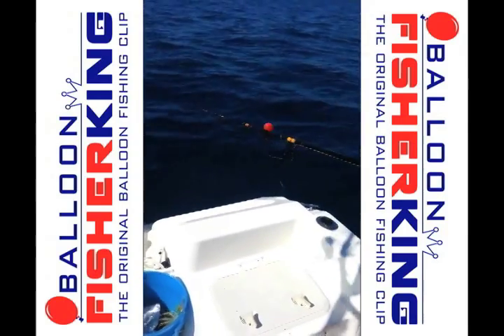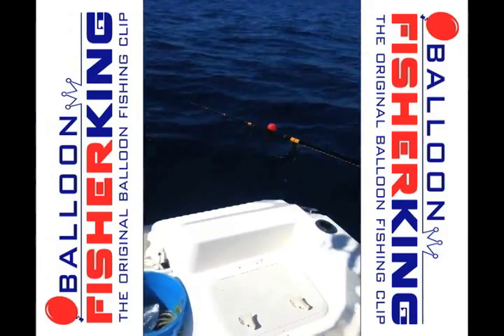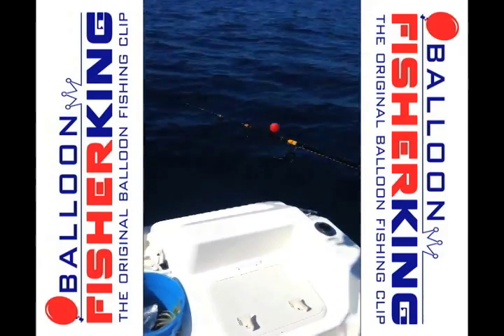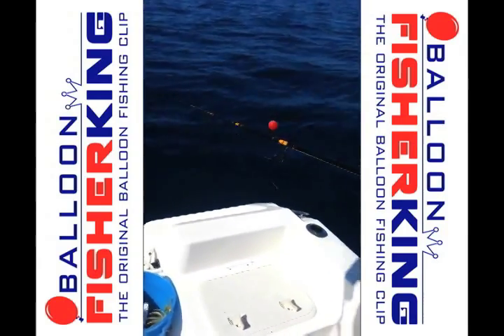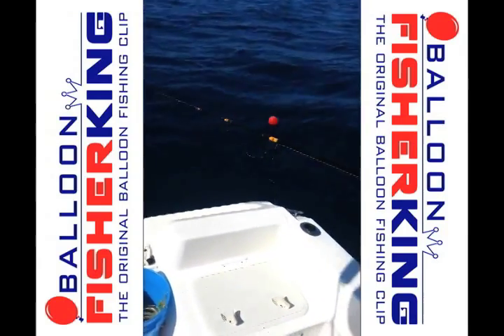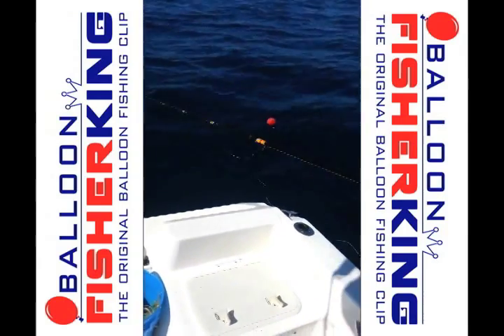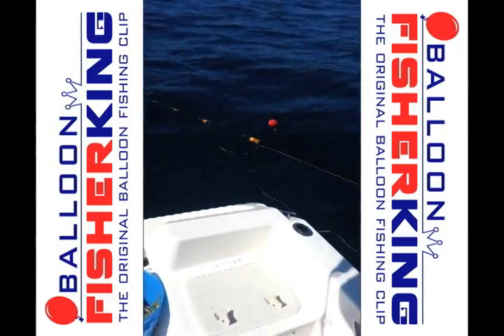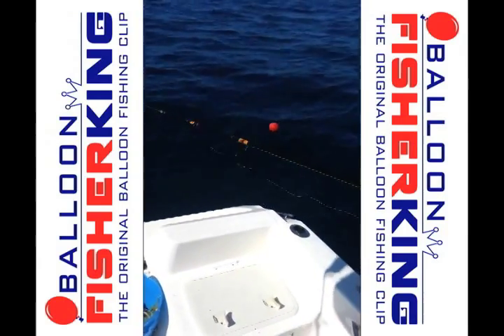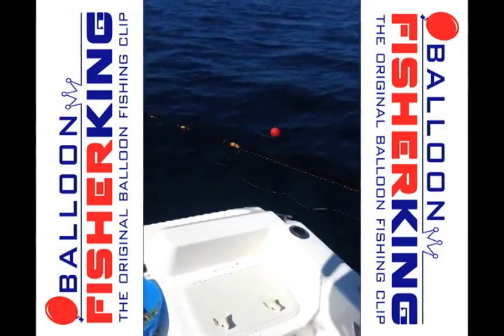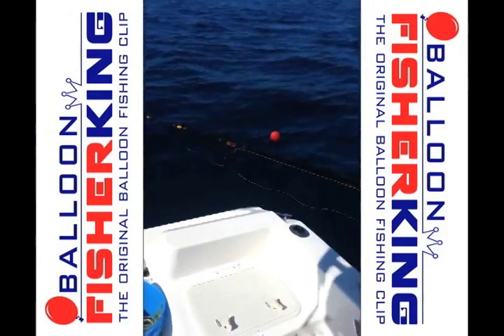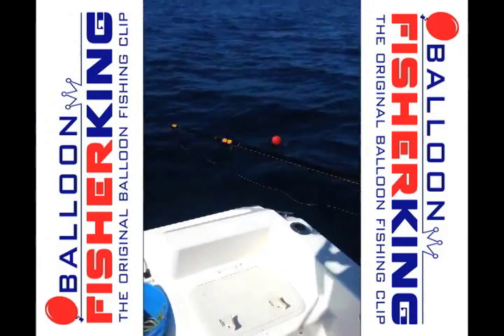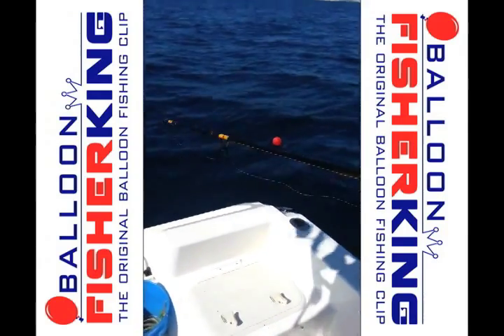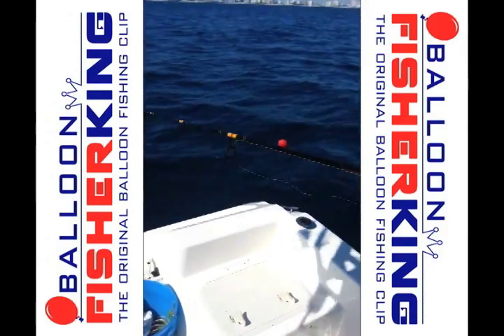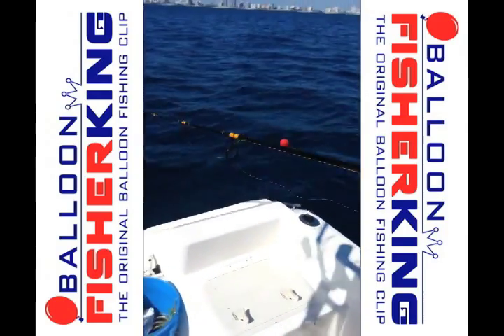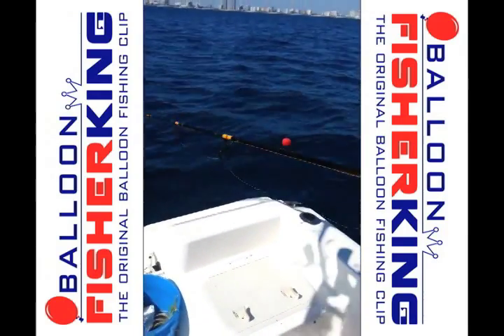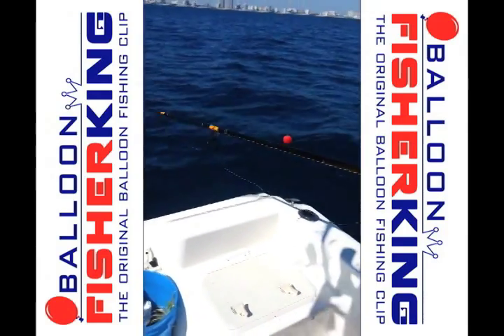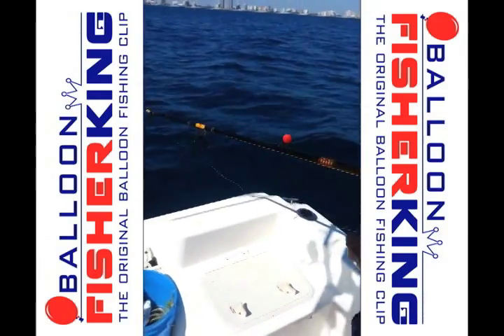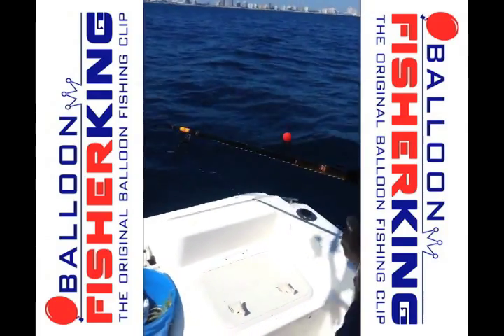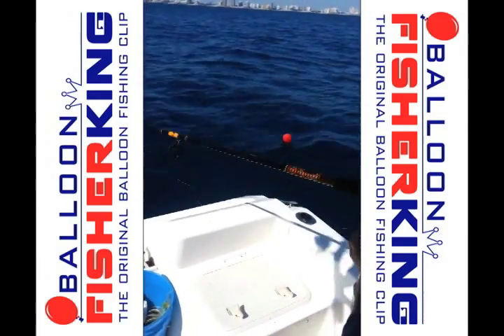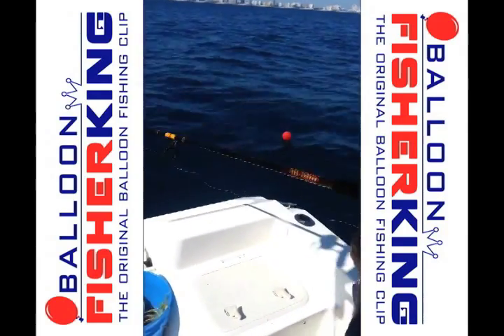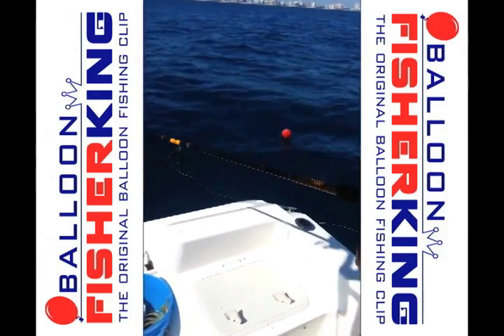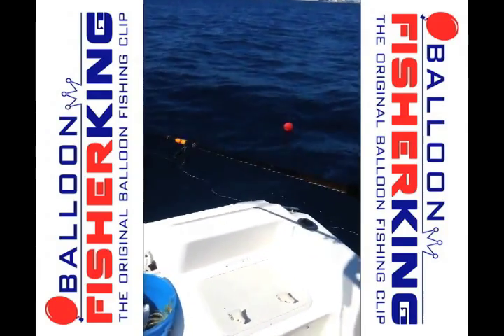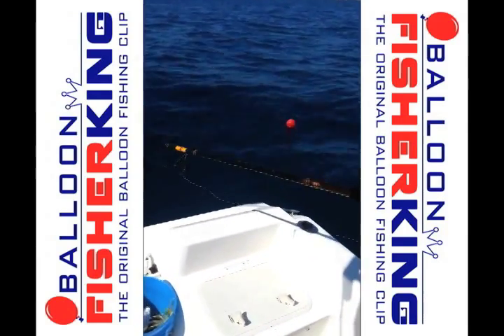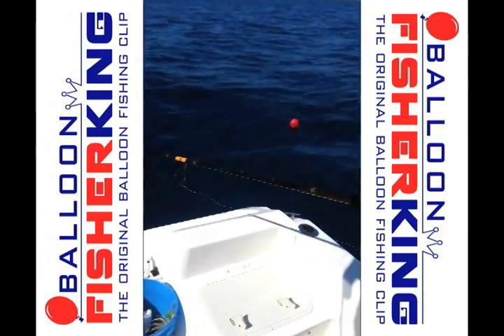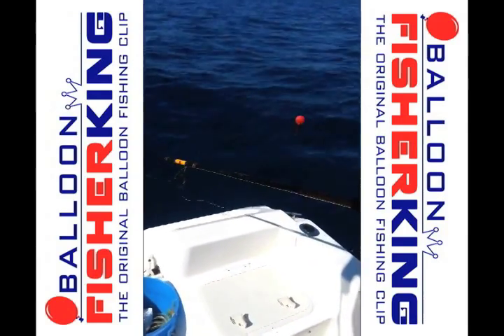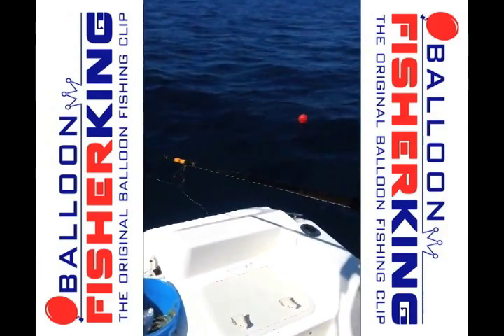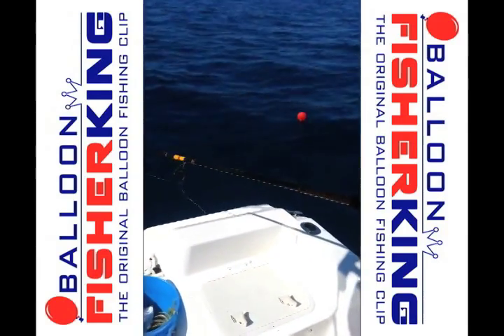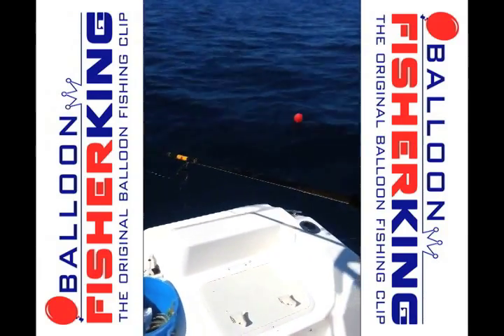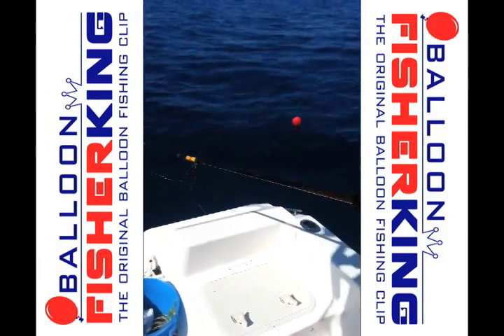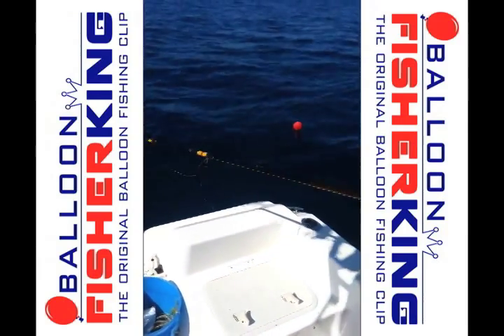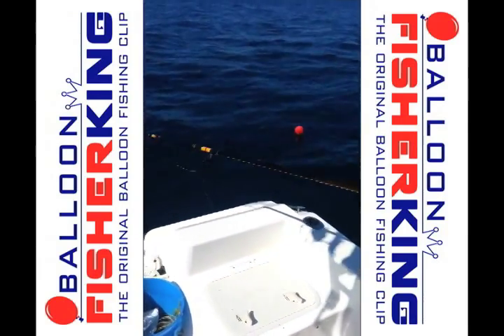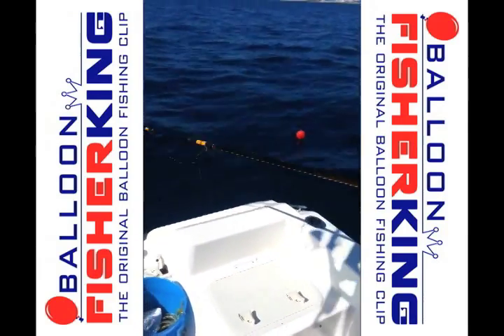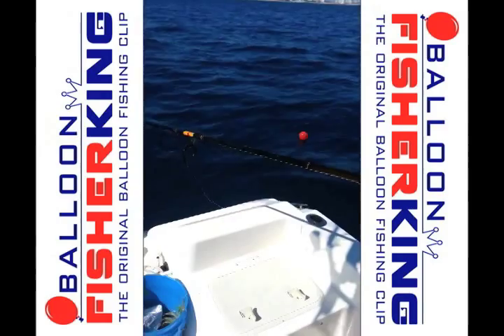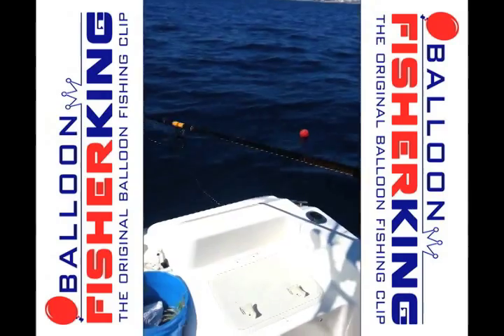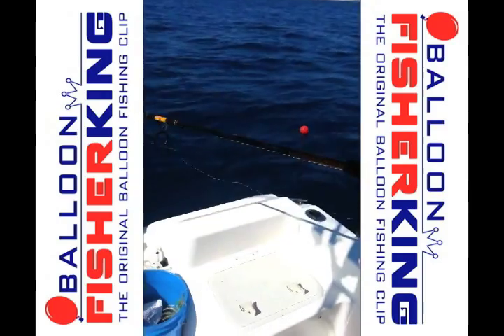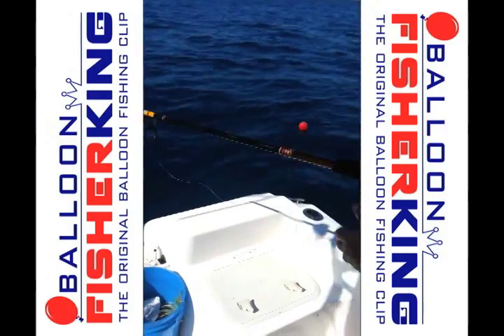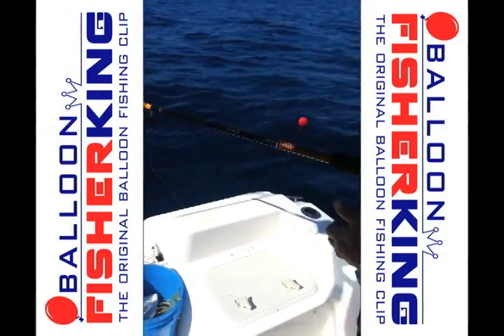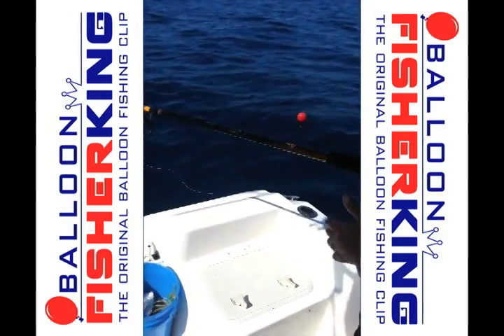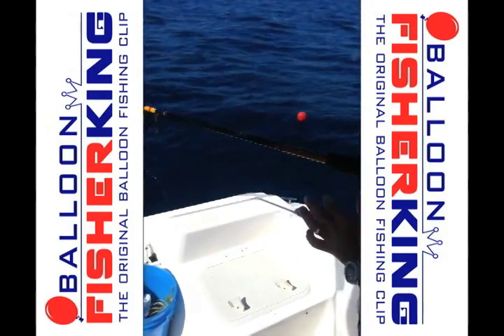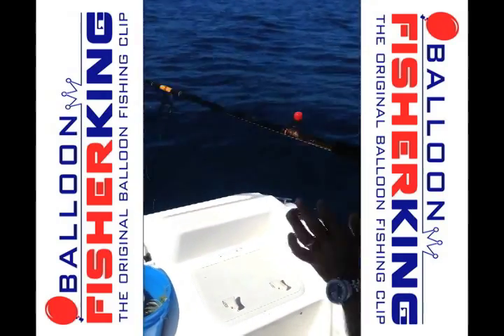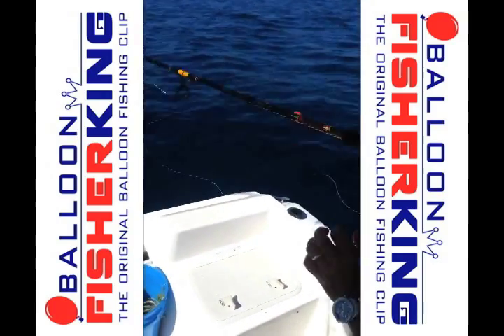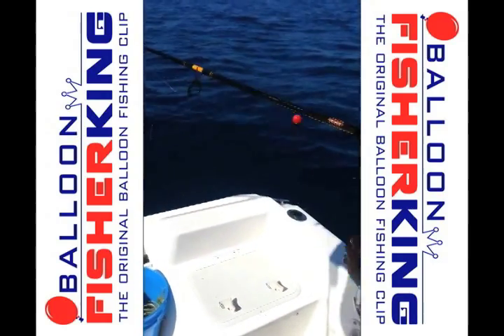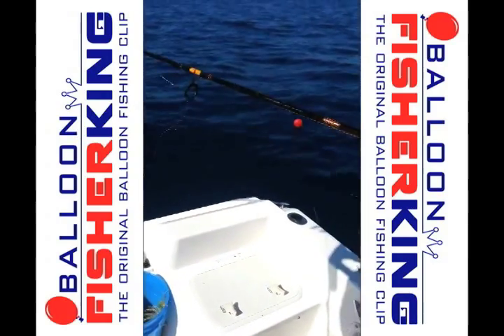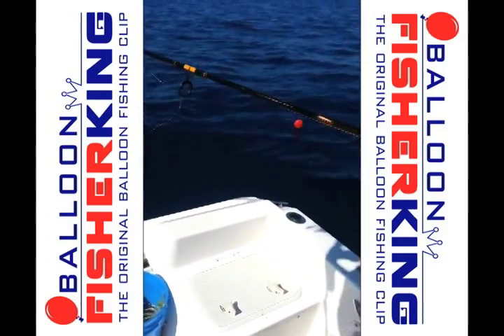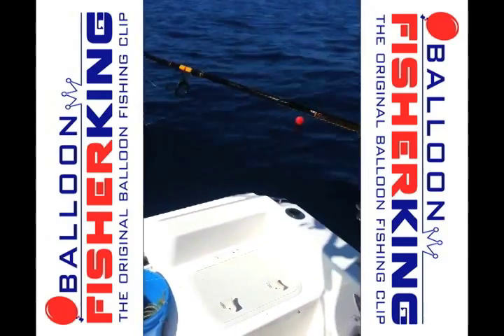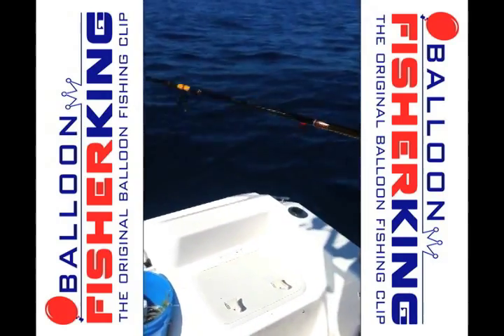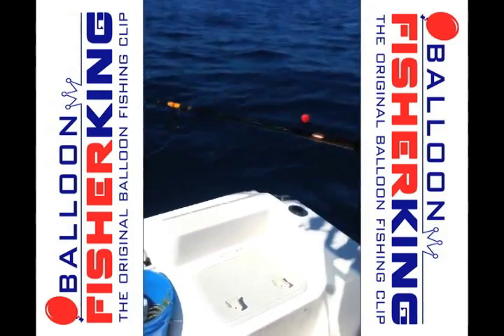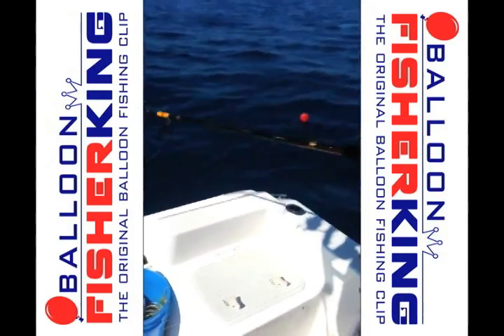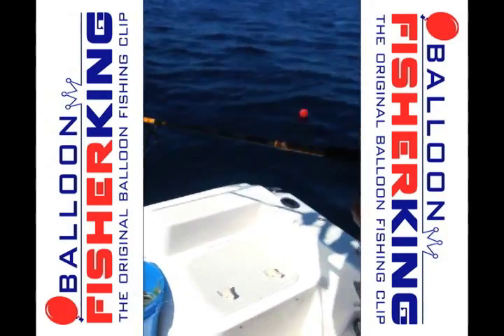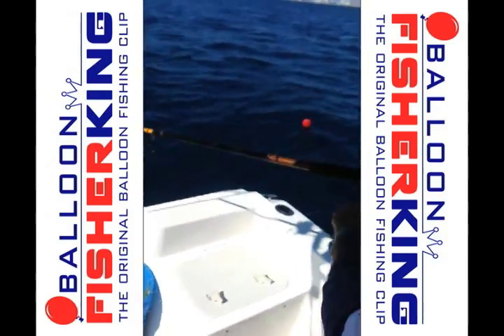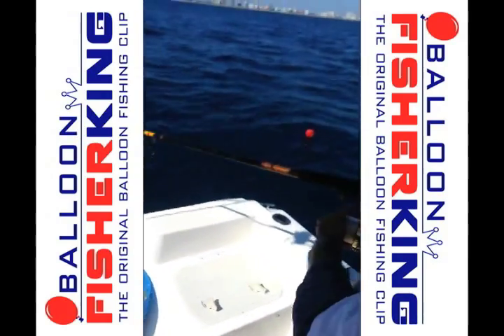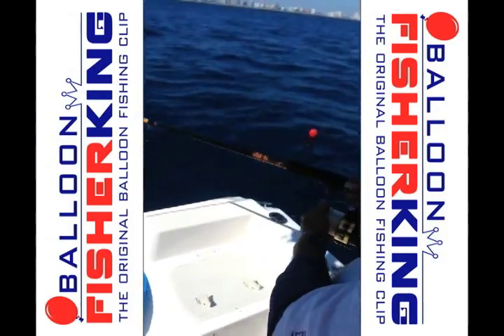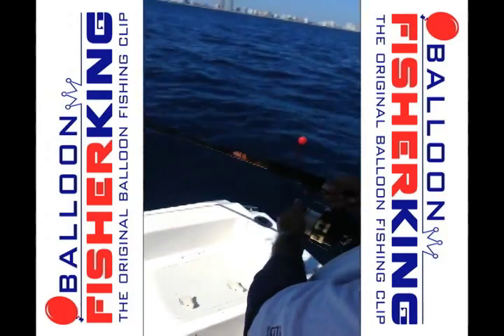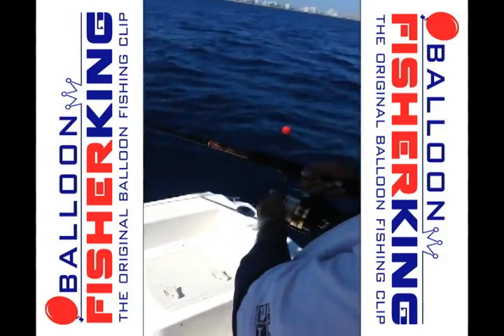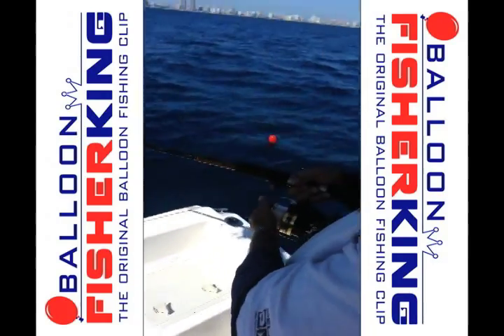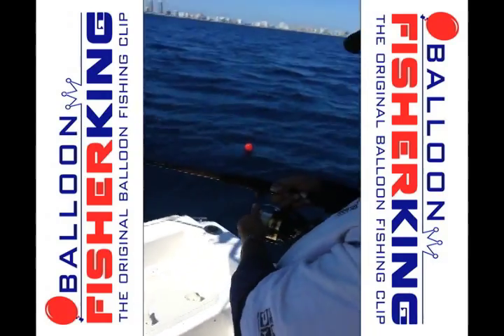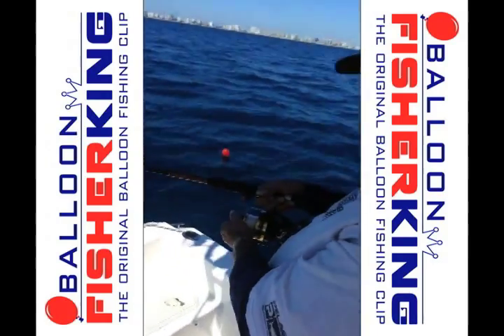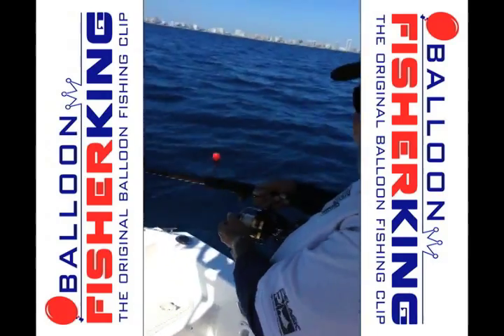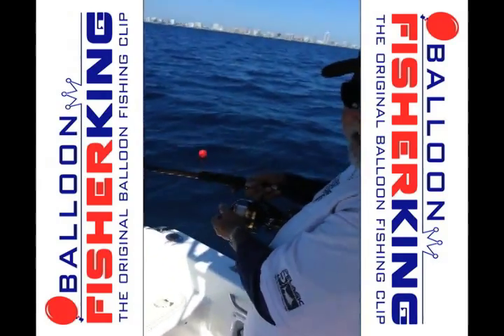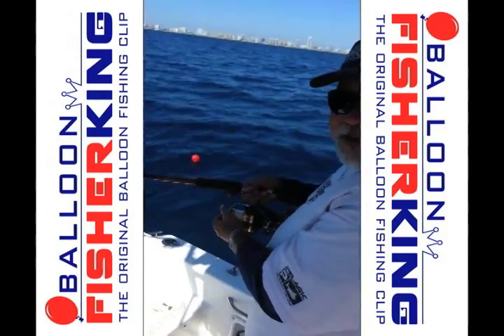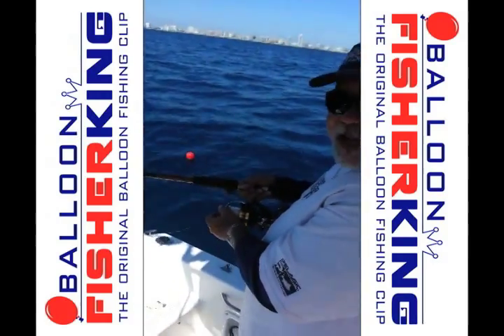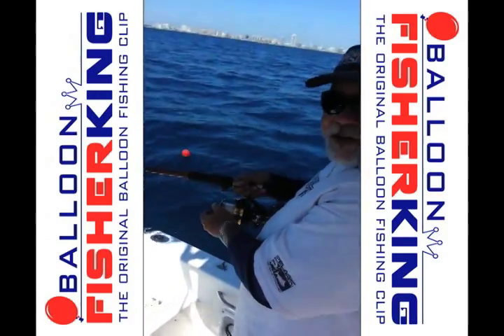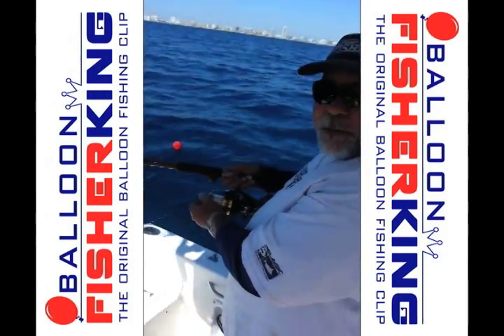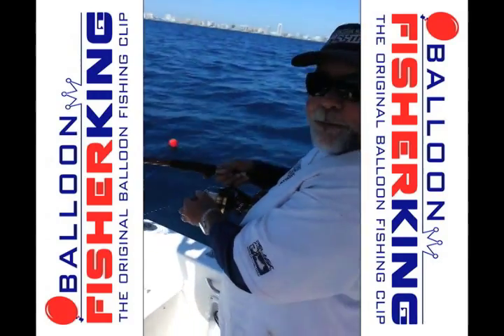Check out the website, balloonfisherking.com. Have a great day guys, catch them up.